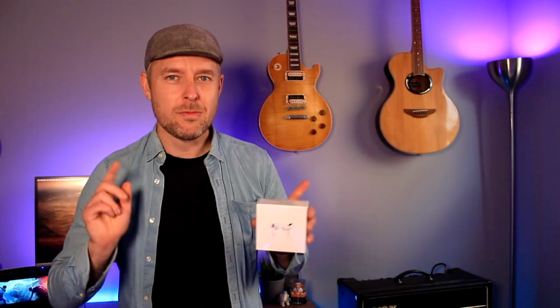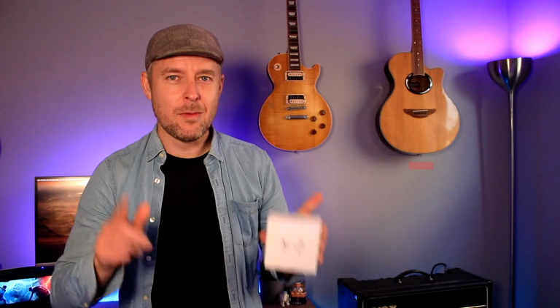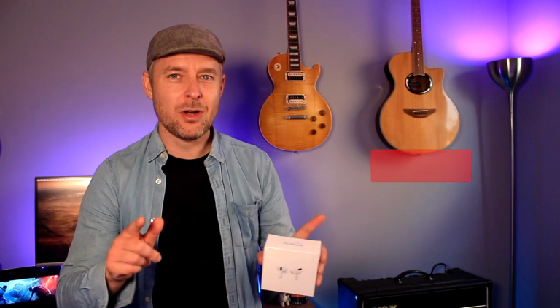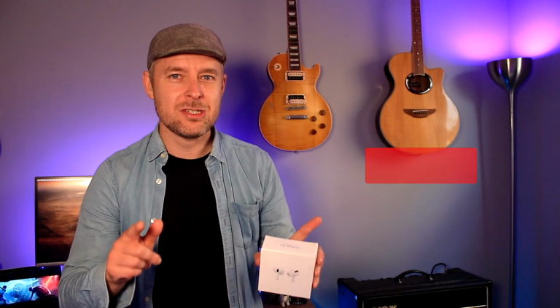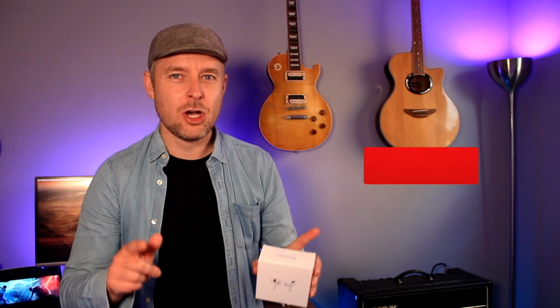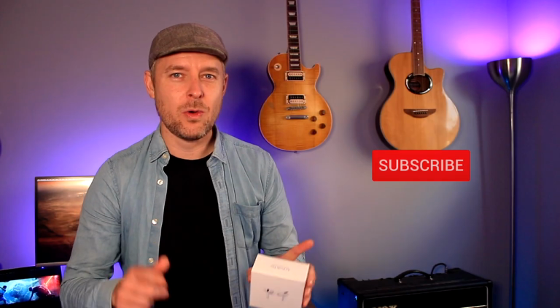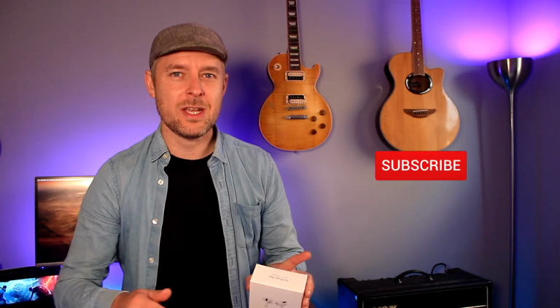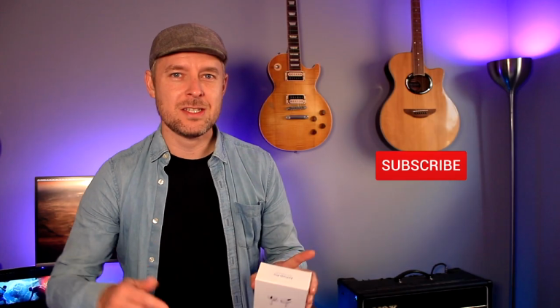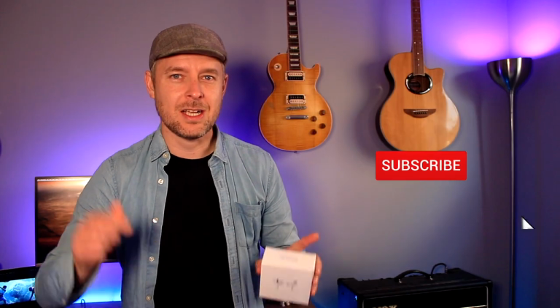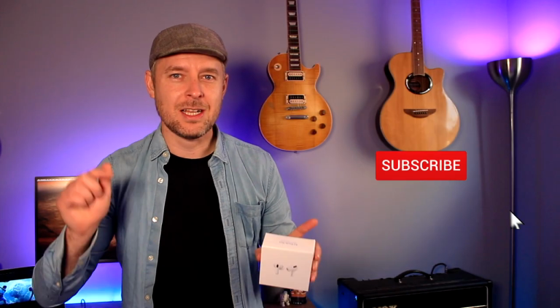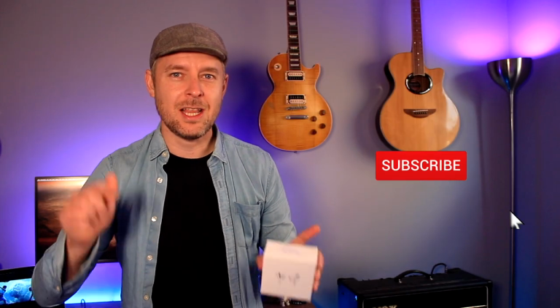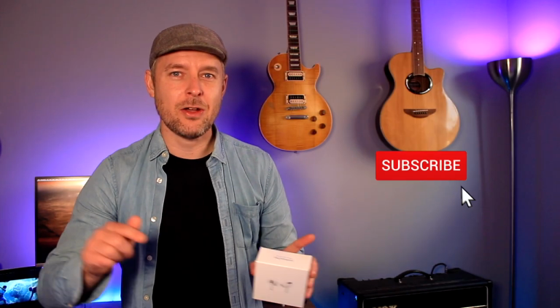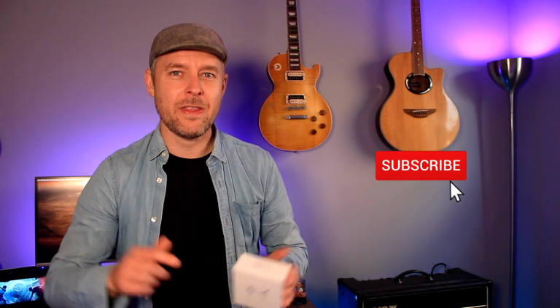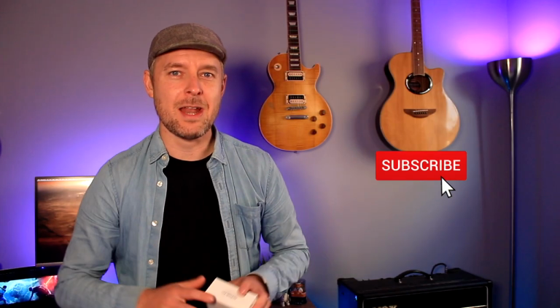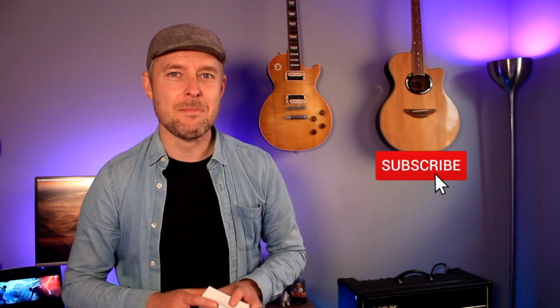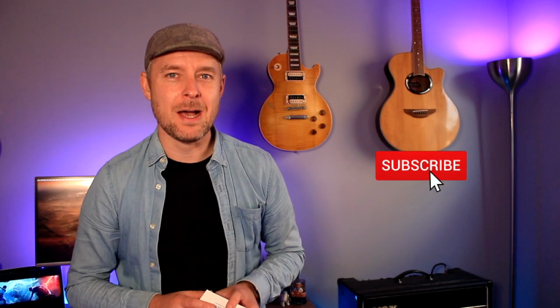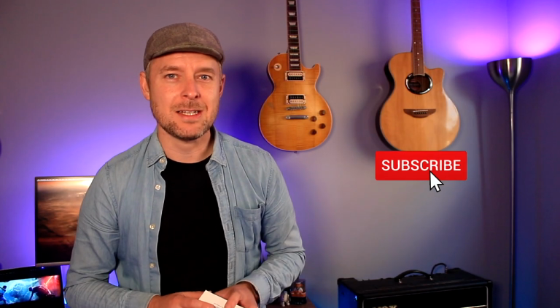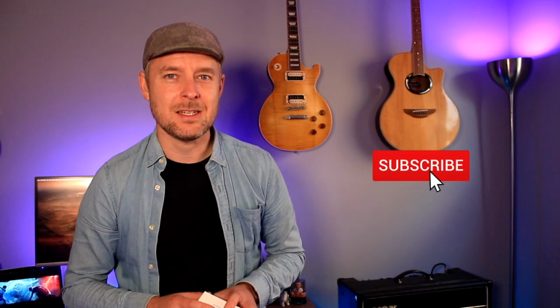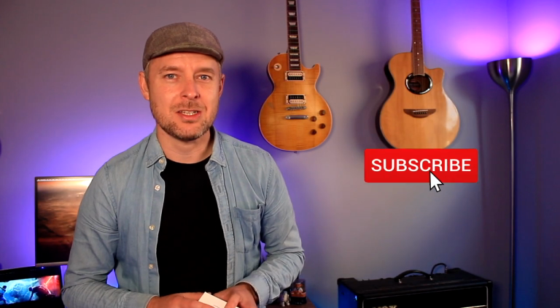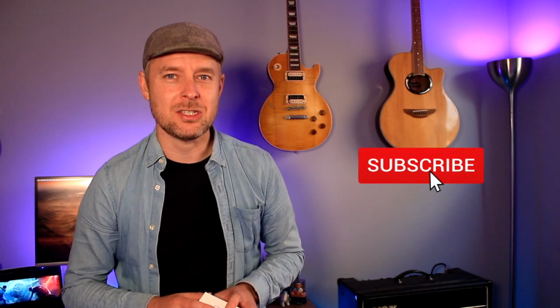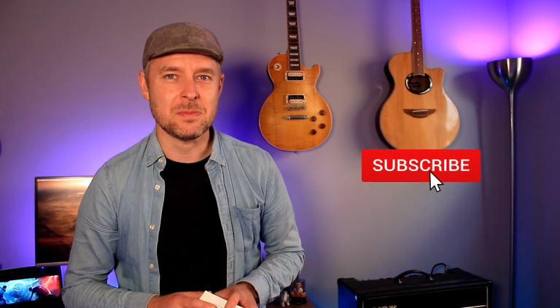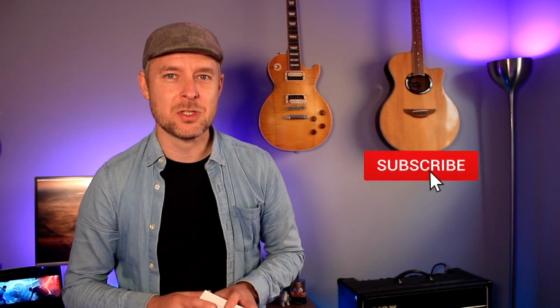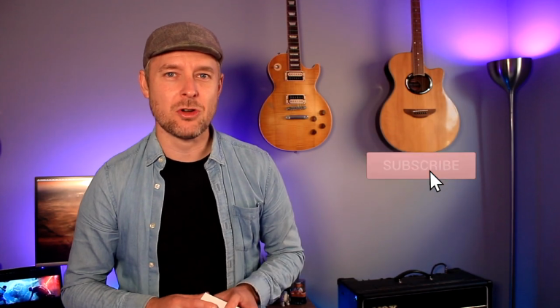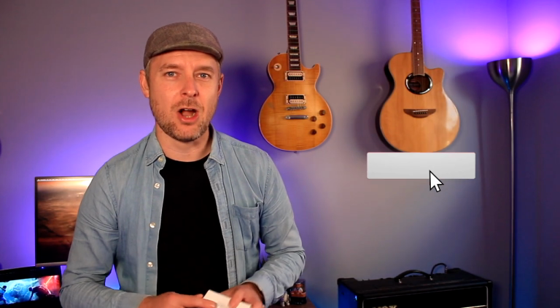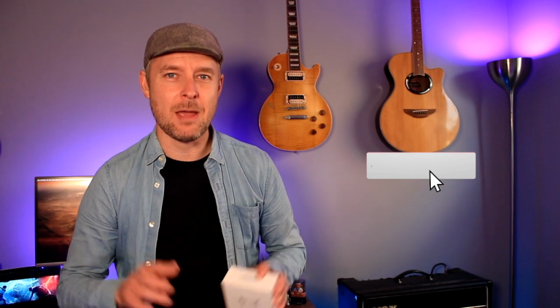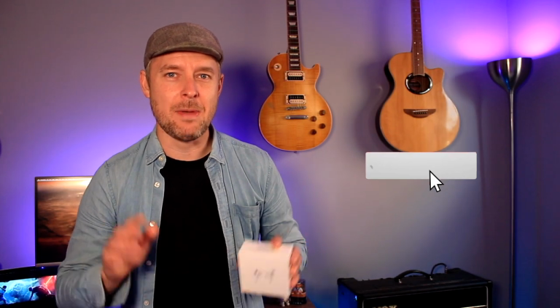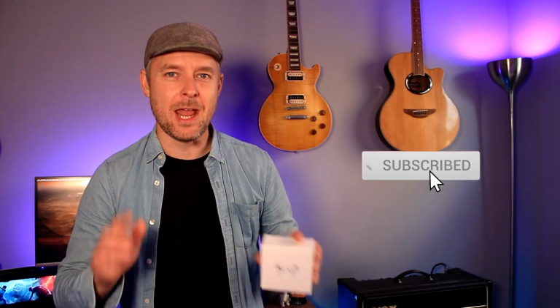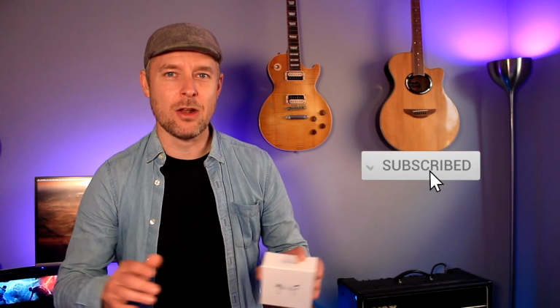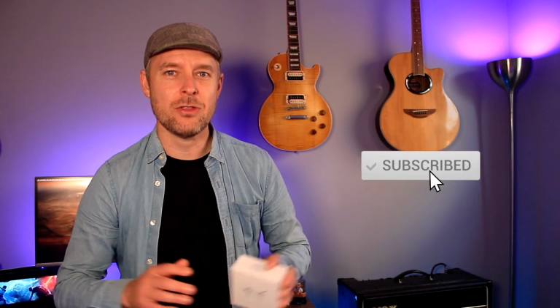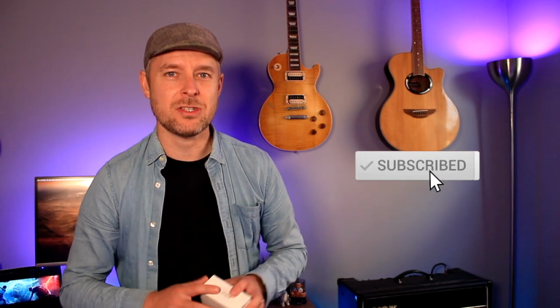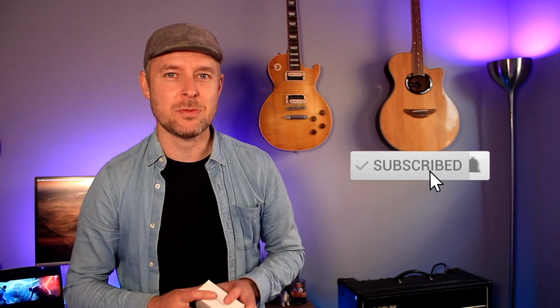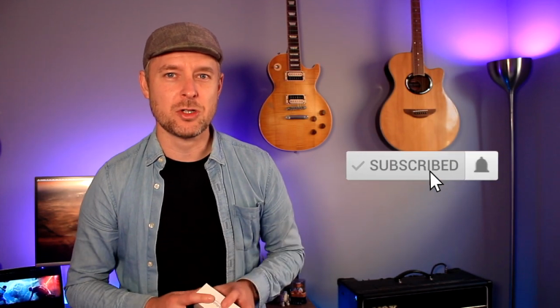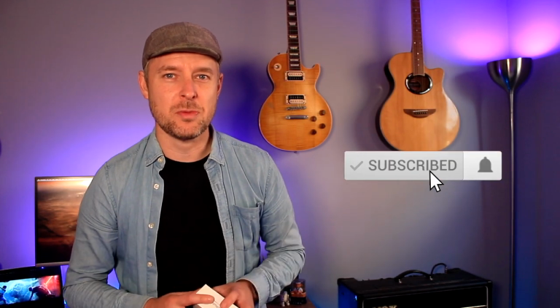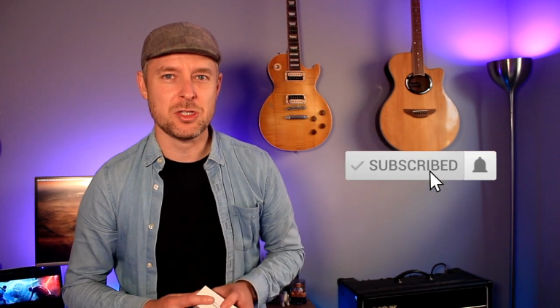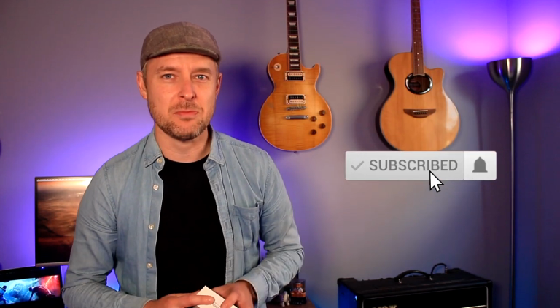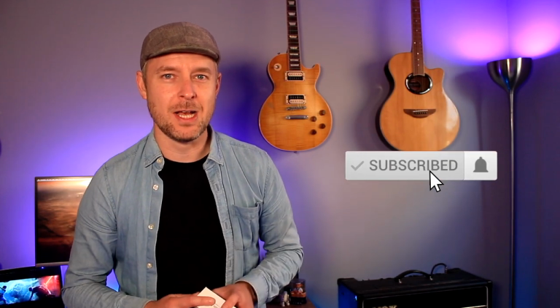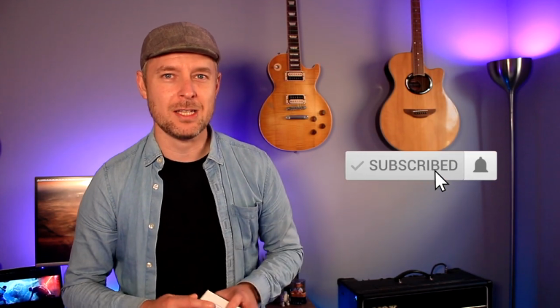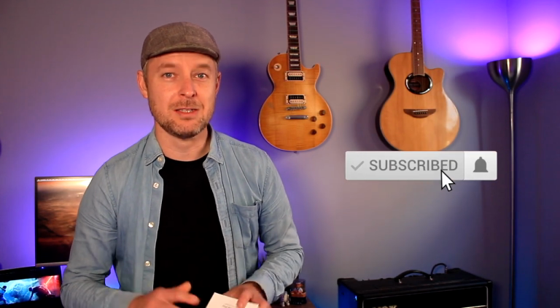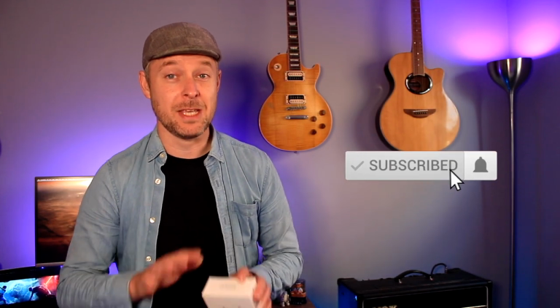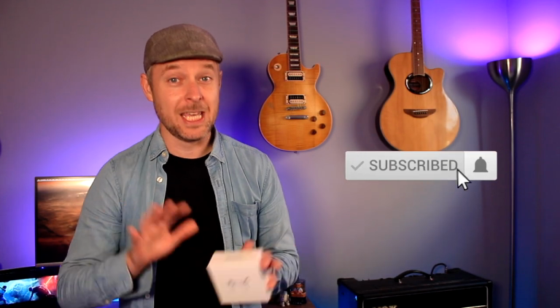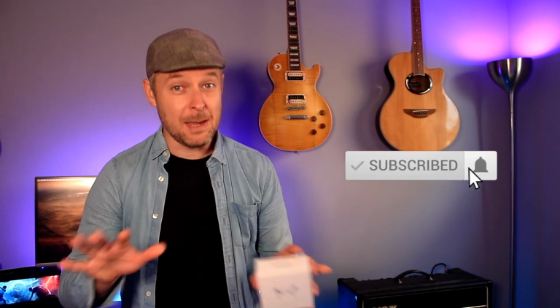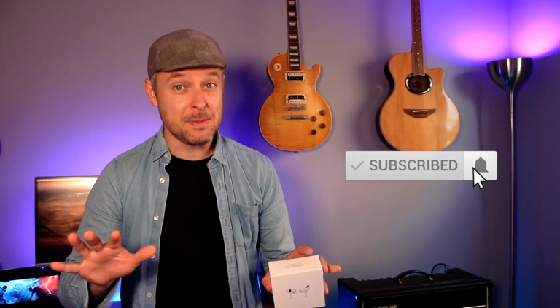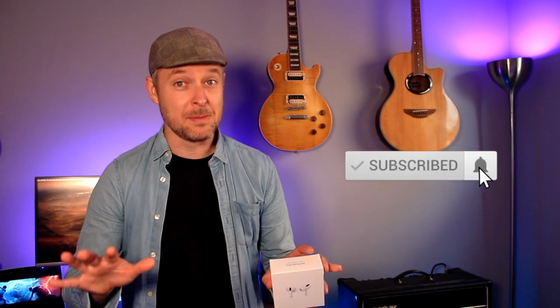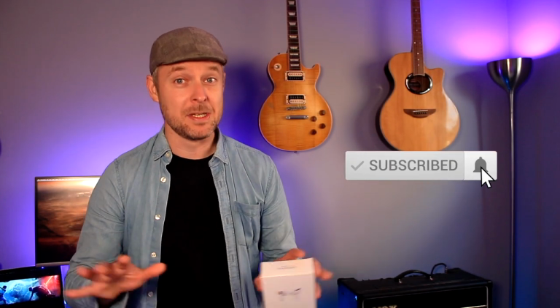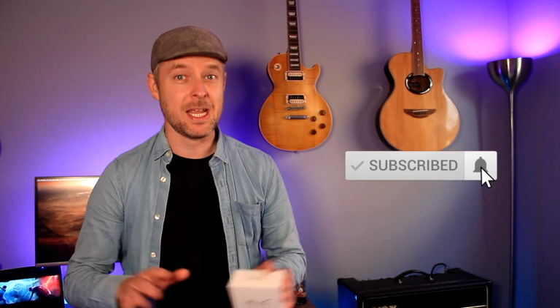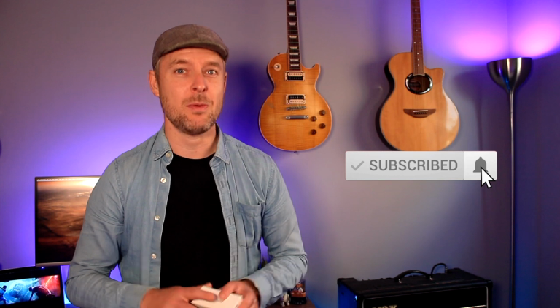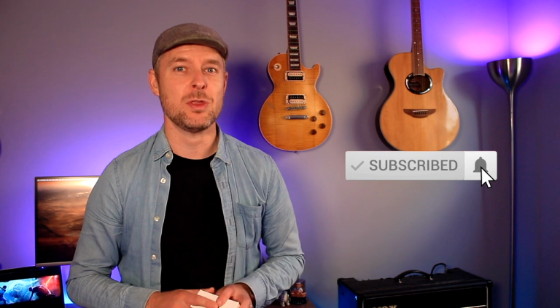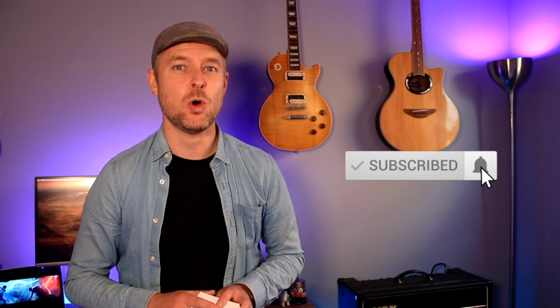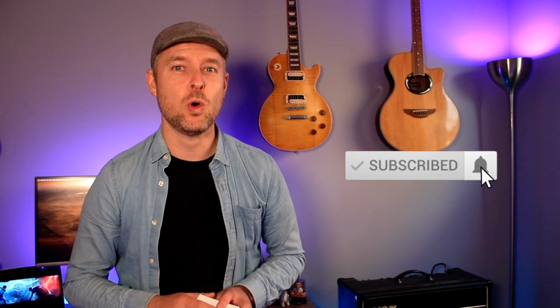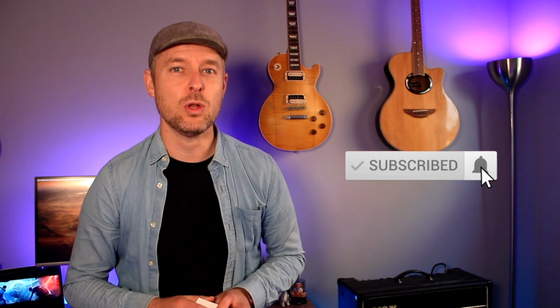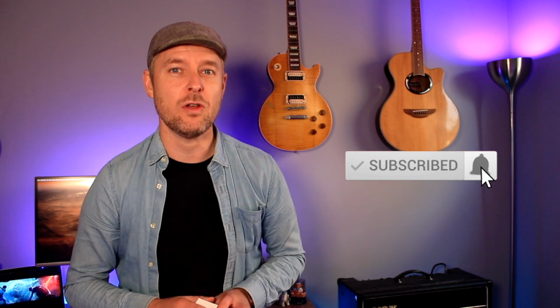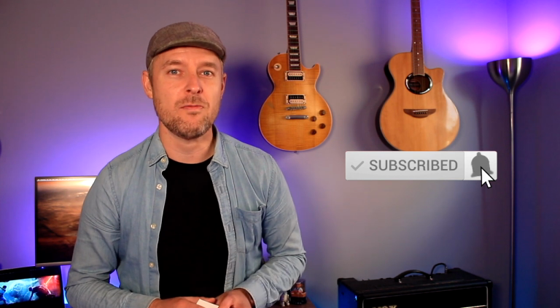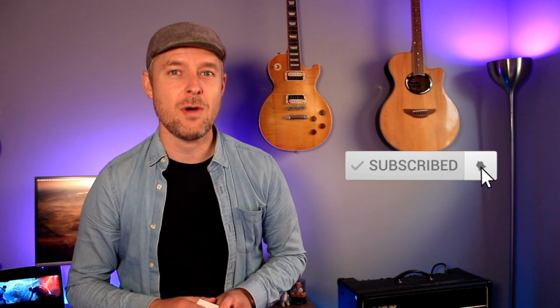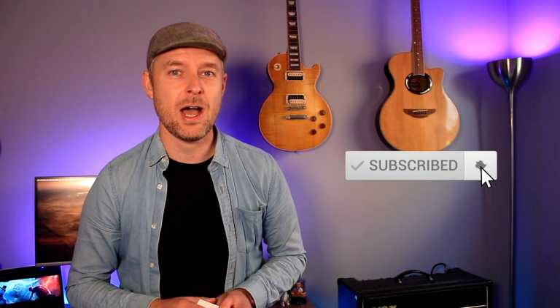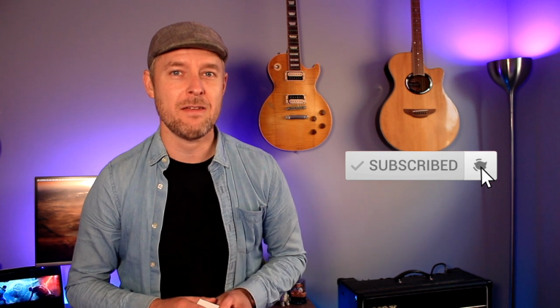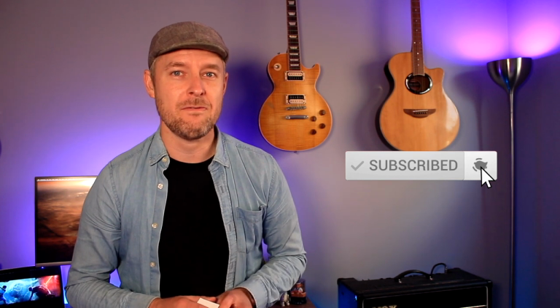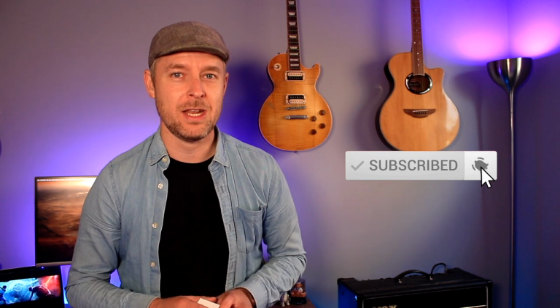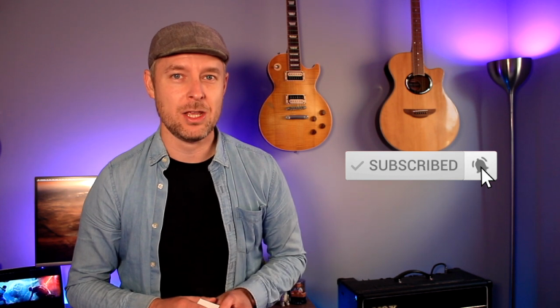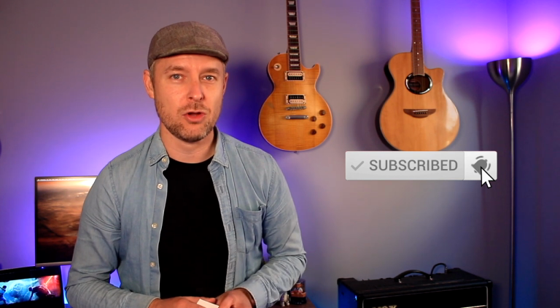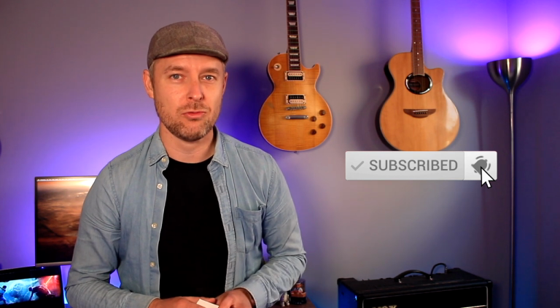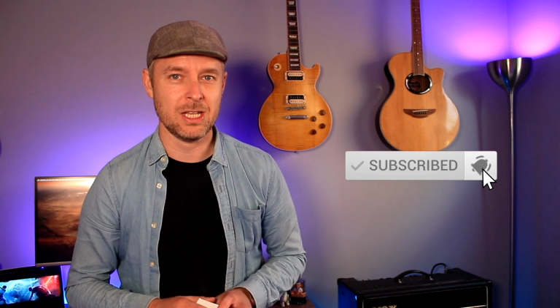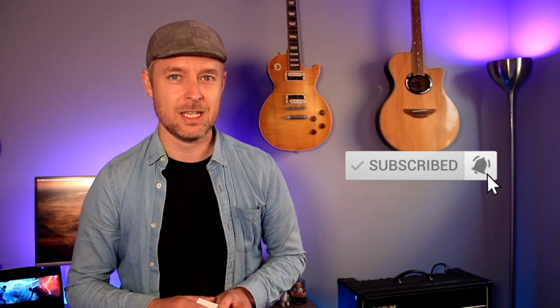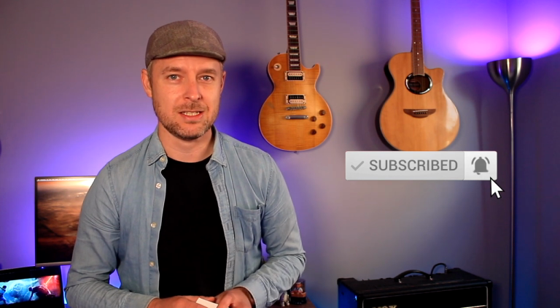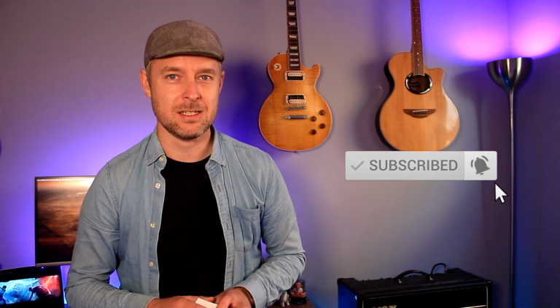Remember as always to click on that button to subscribe and on the notification bell to be kept up to date with all of my video releases.